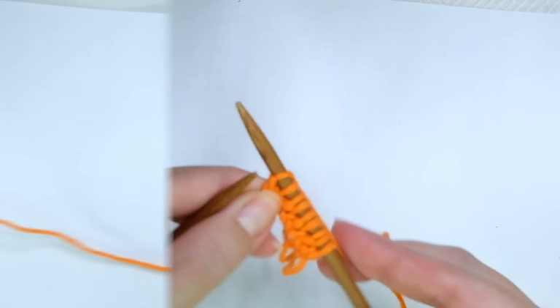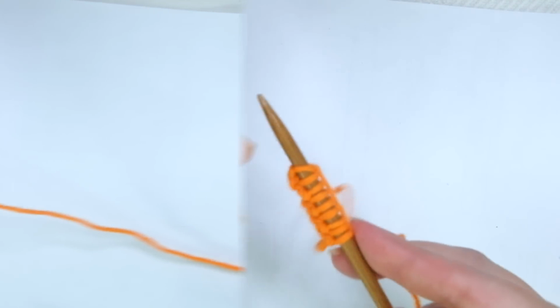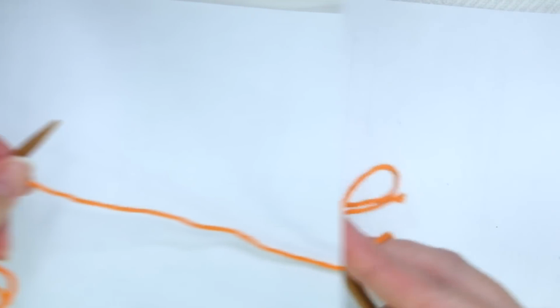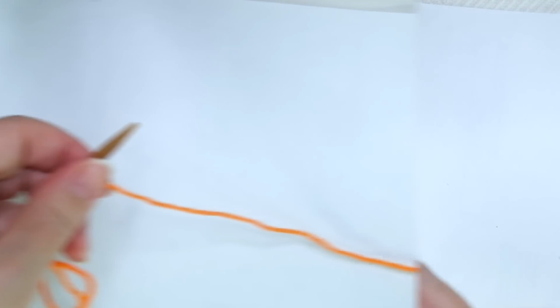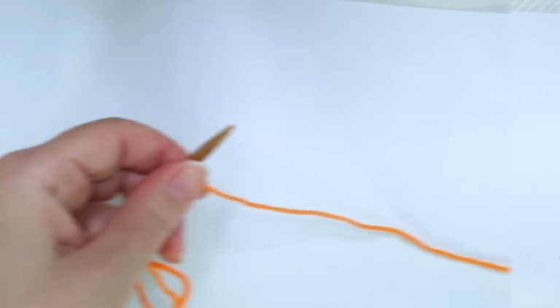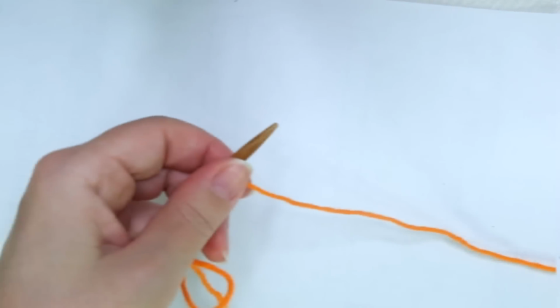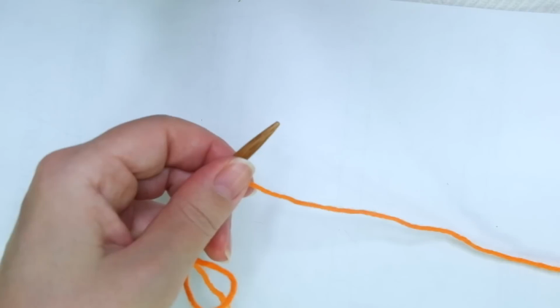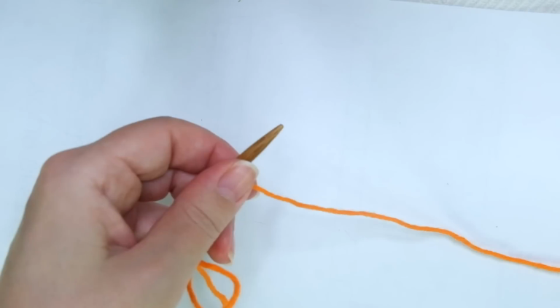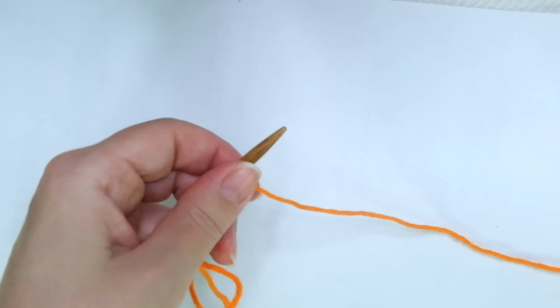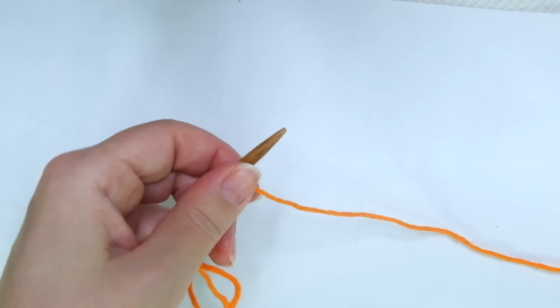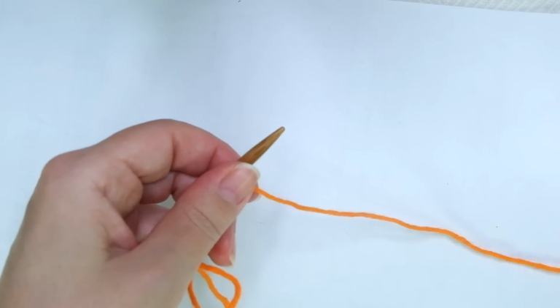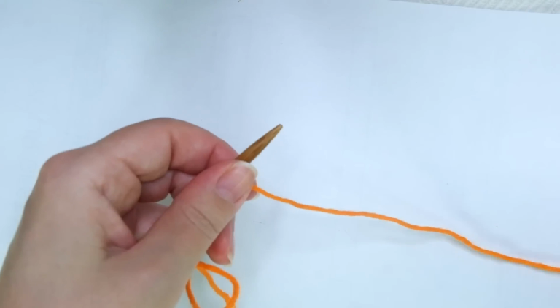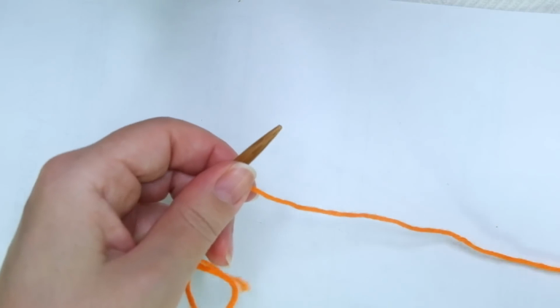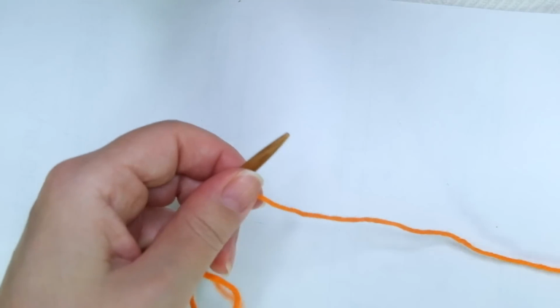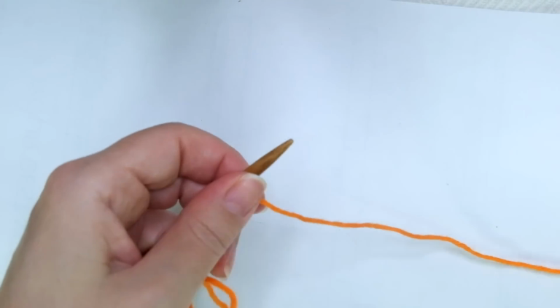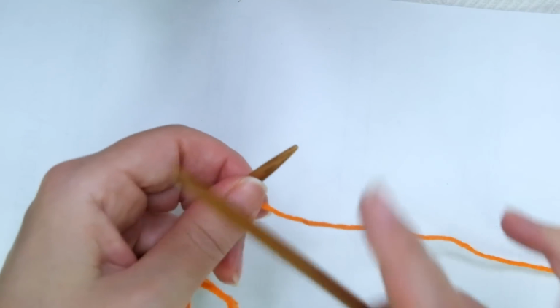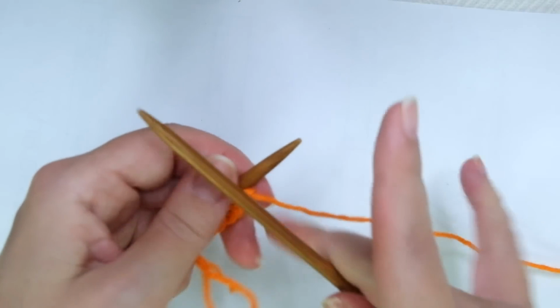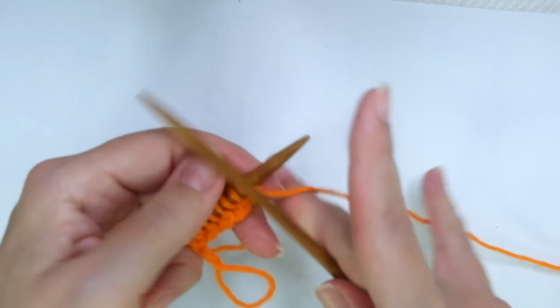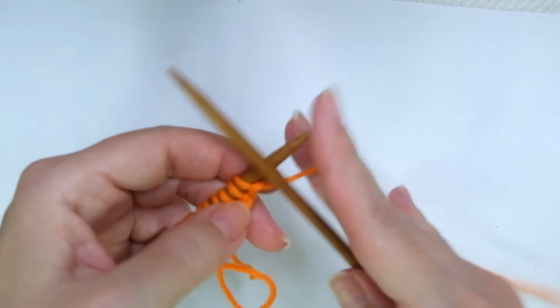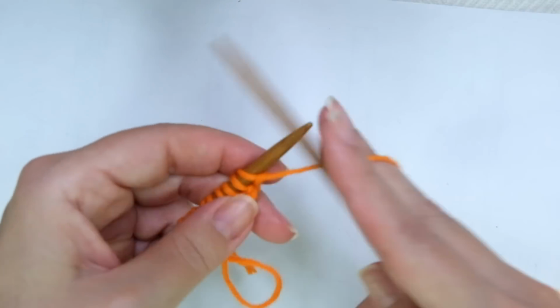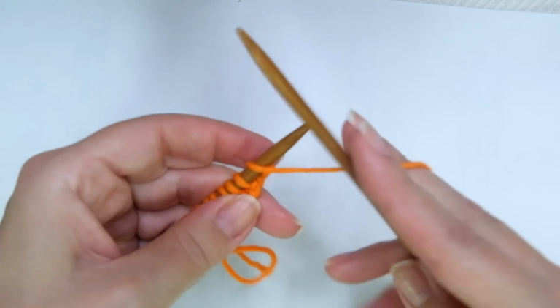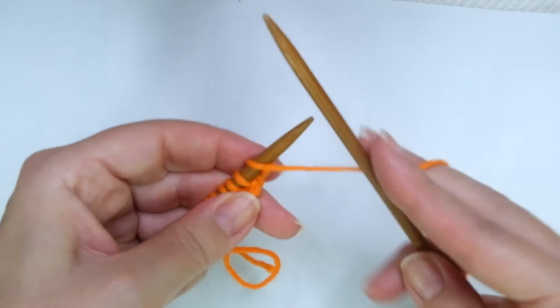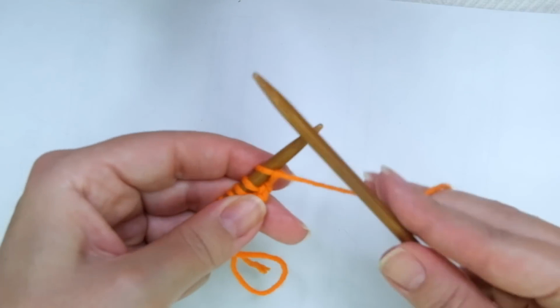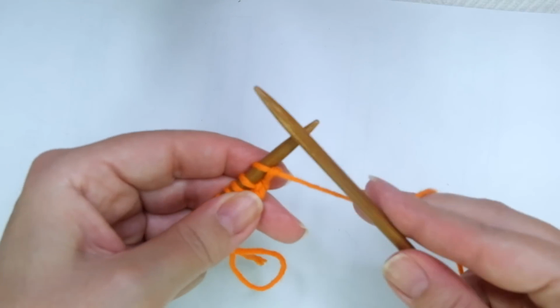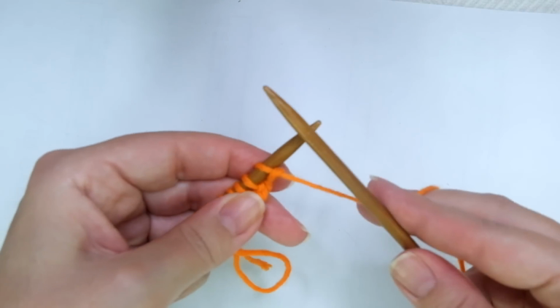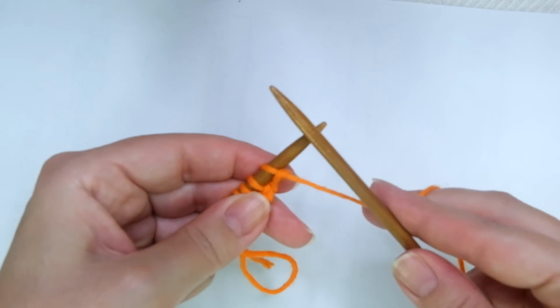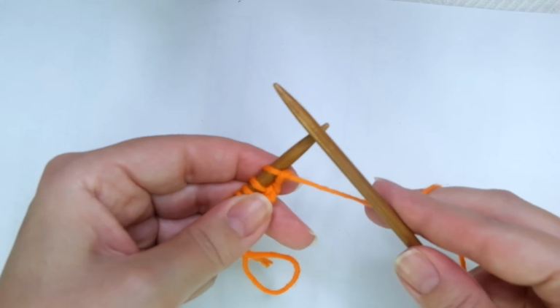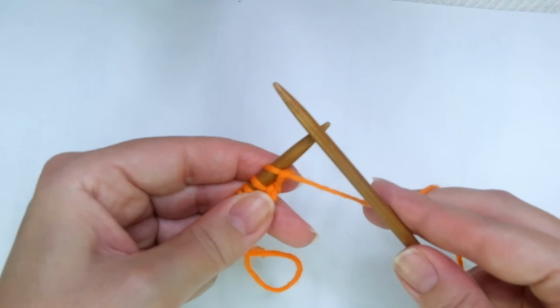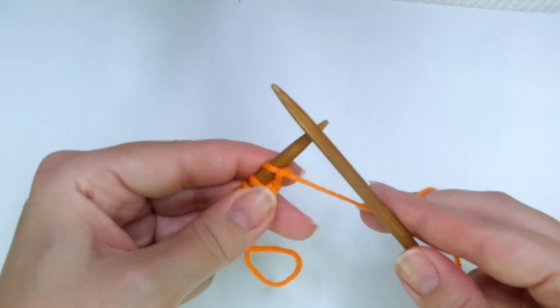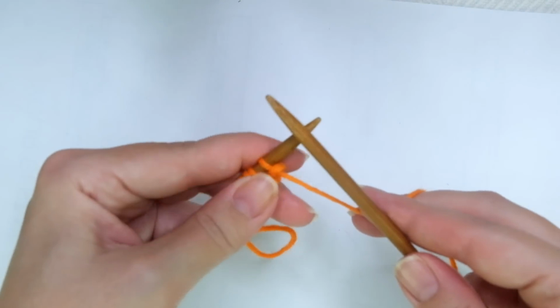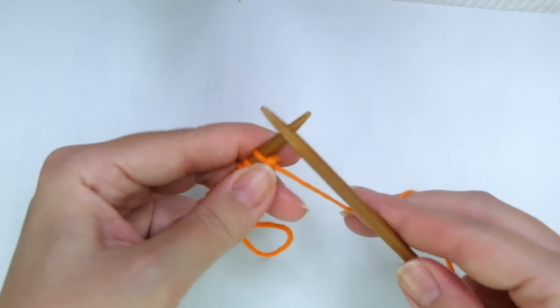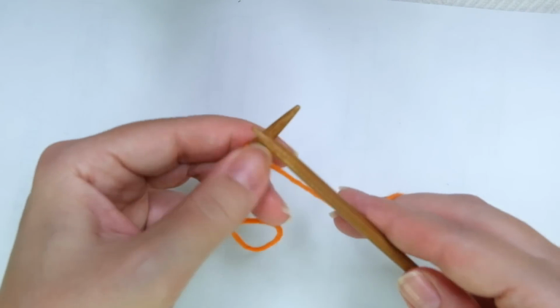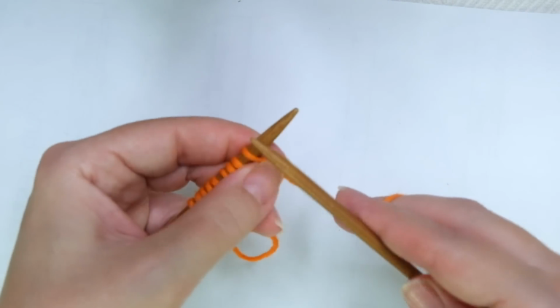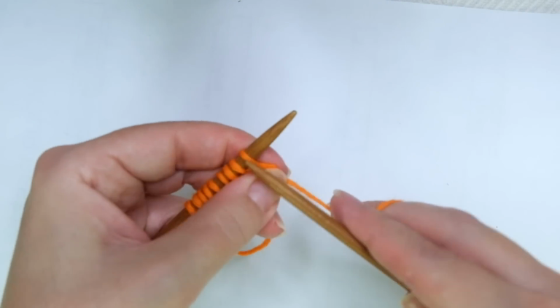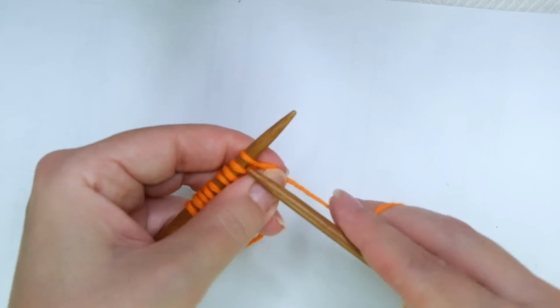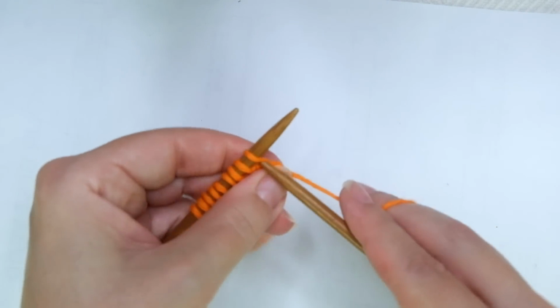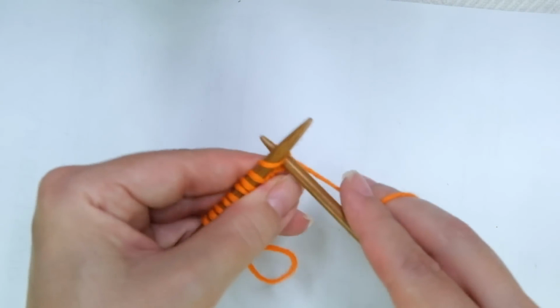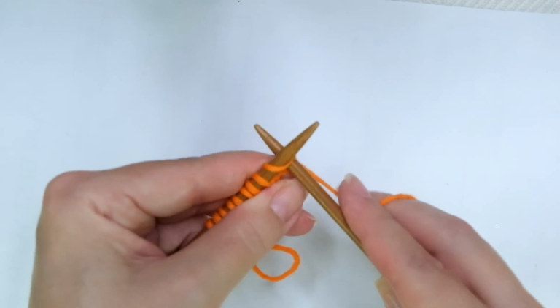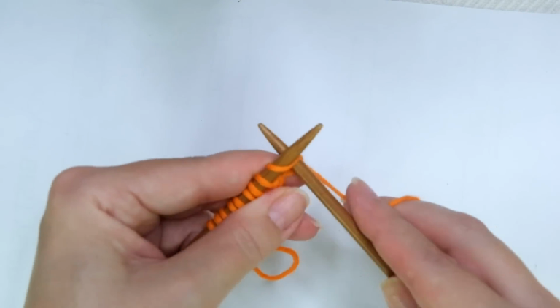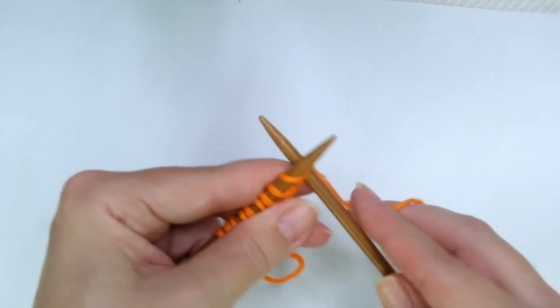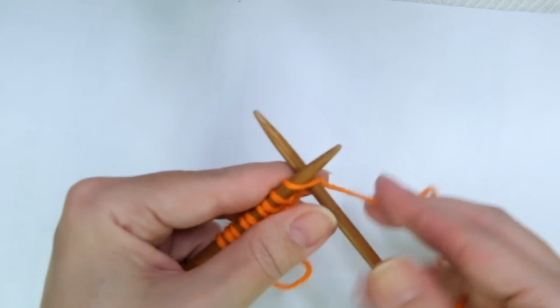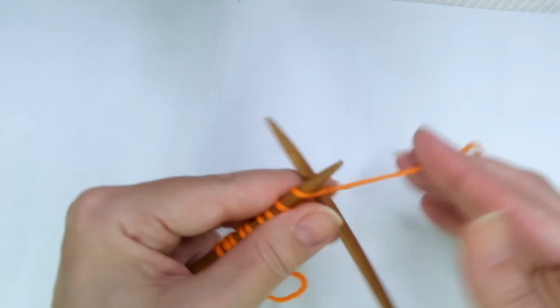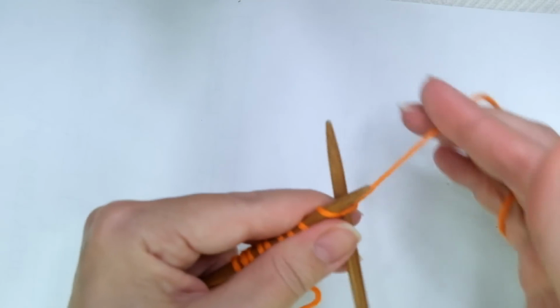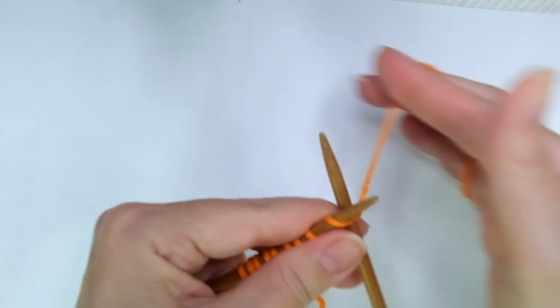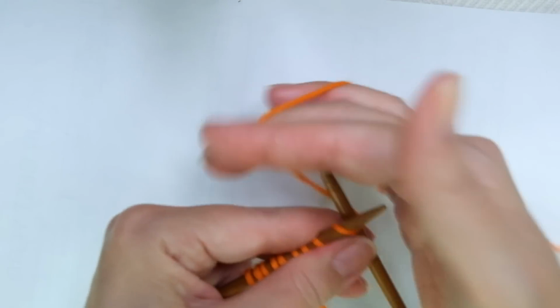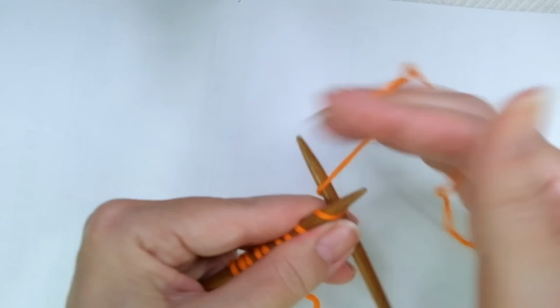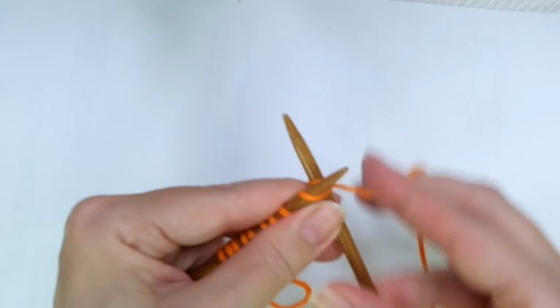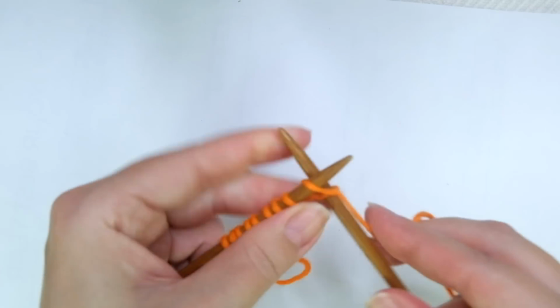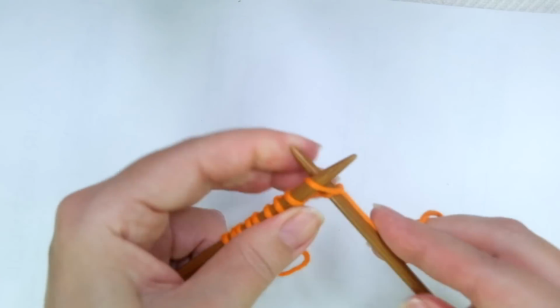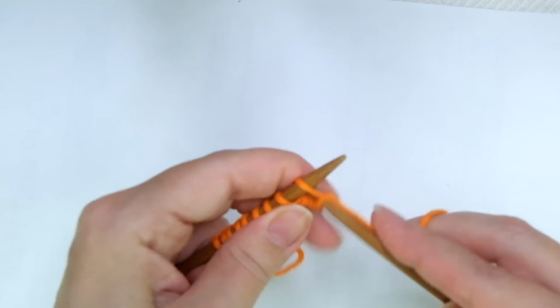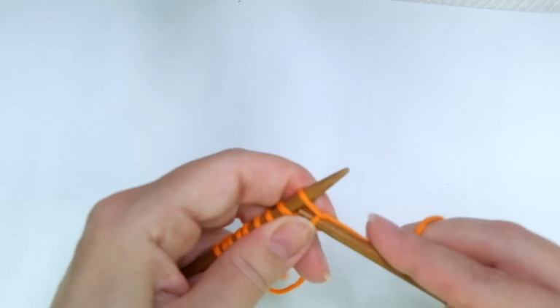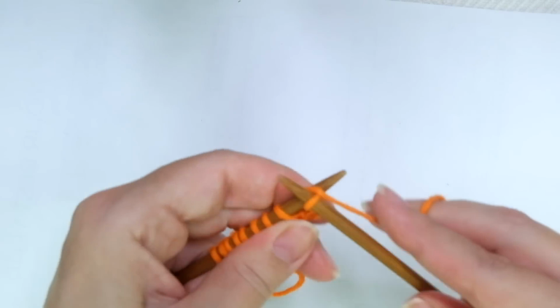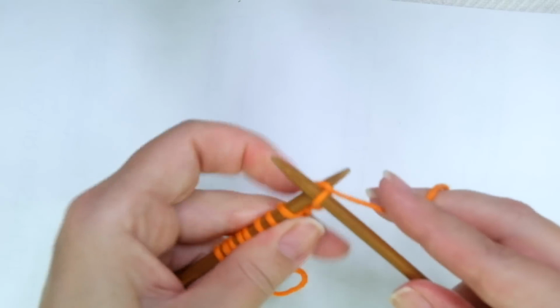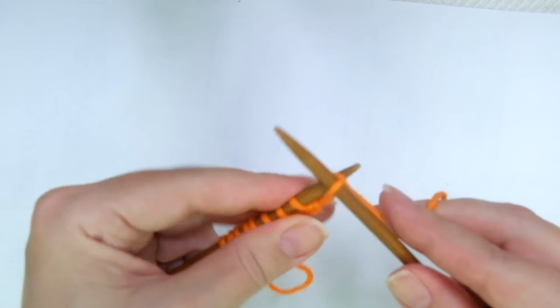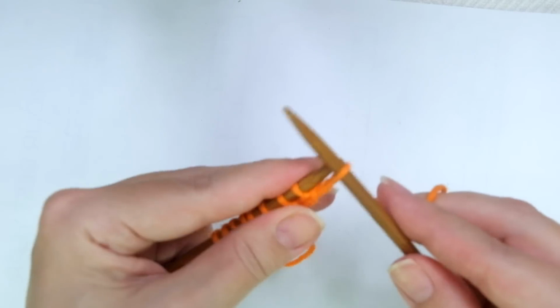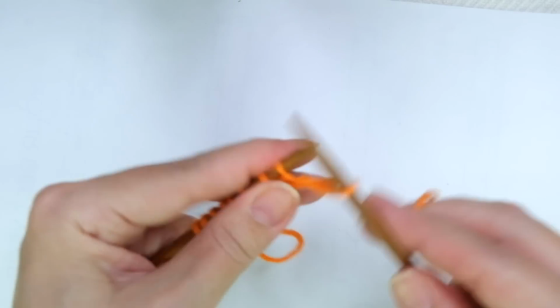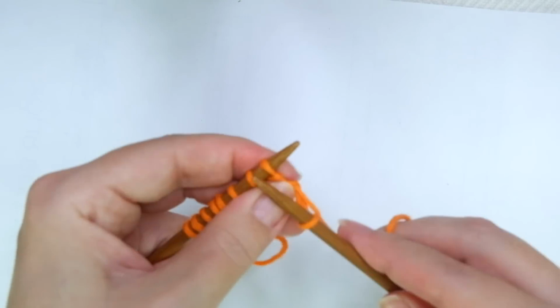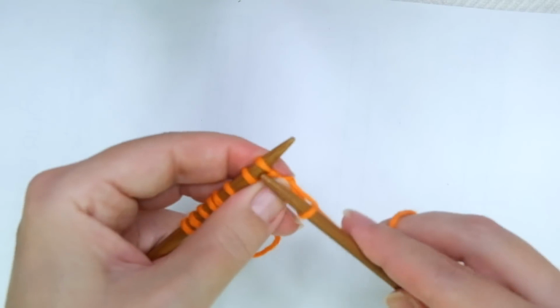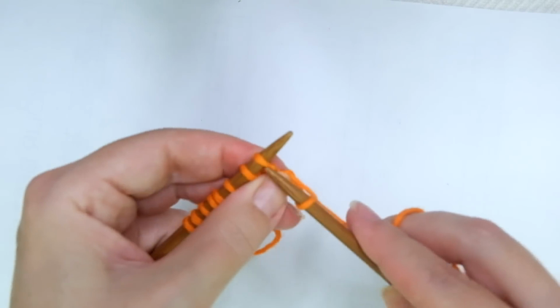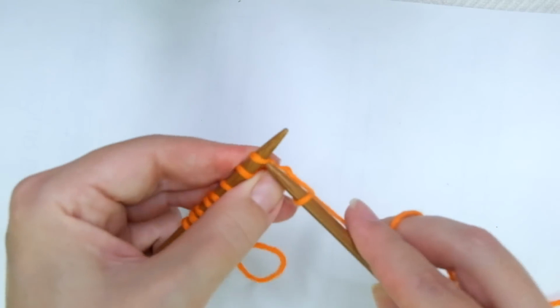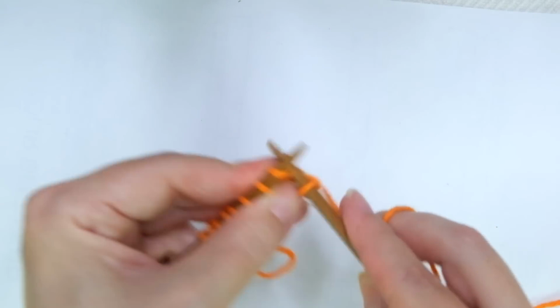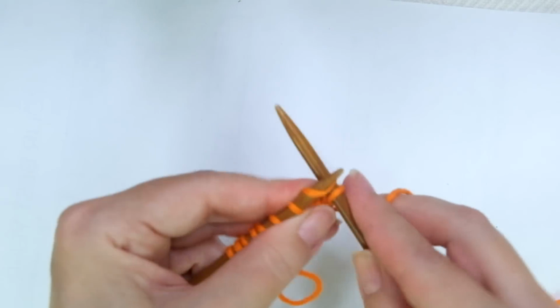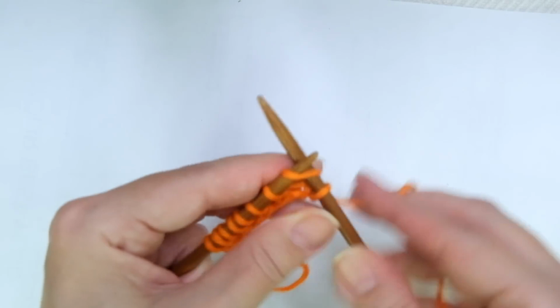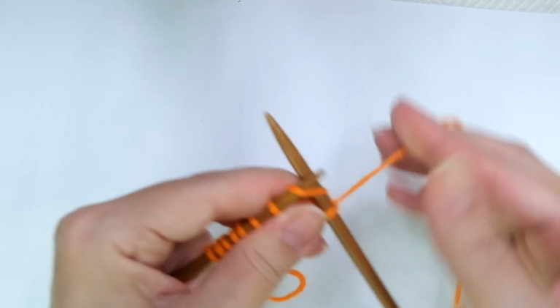2nd and every even row, just knit across — knit every stitch.